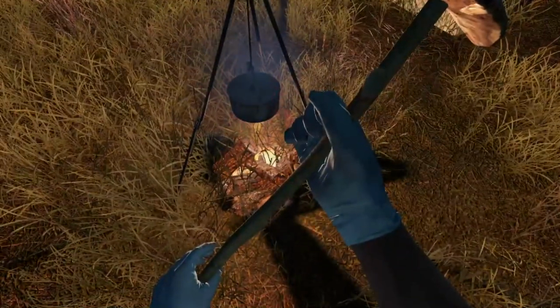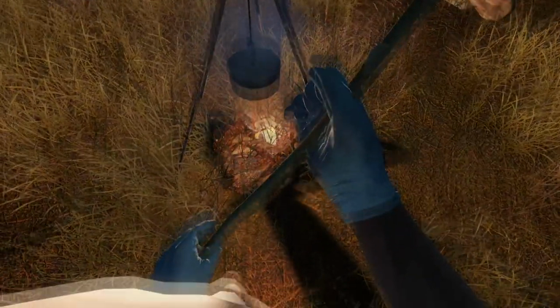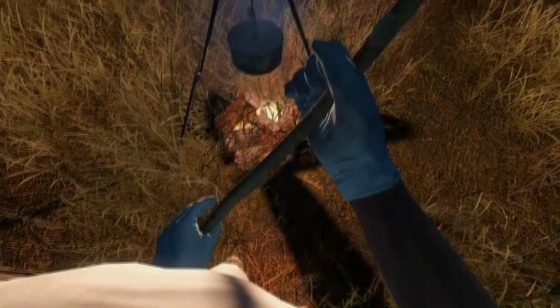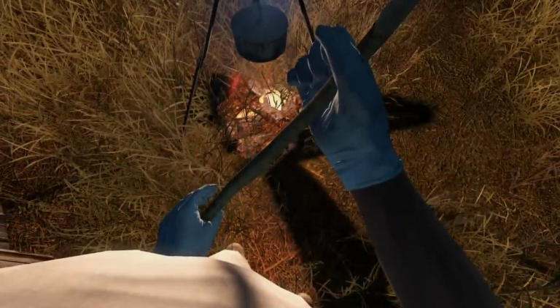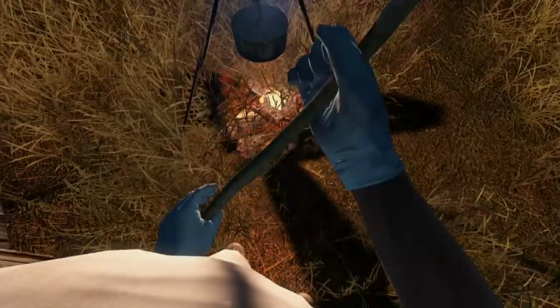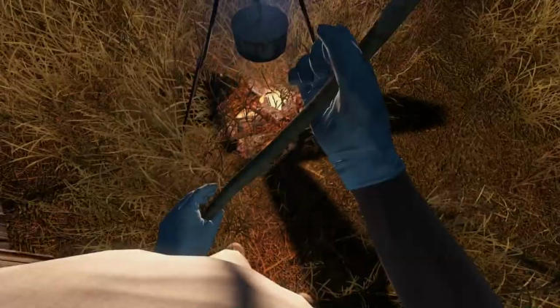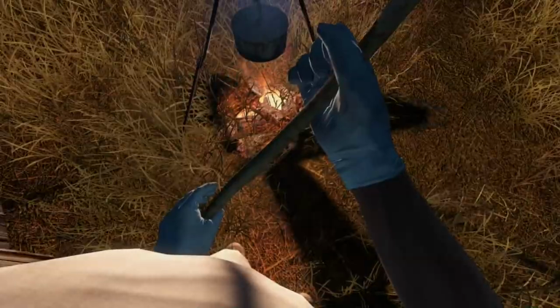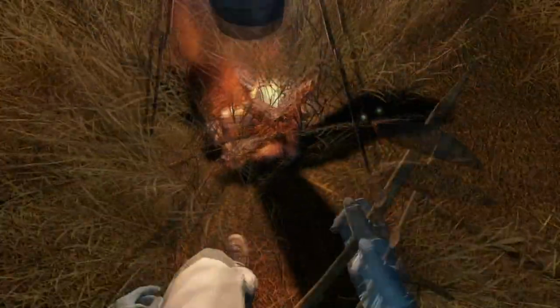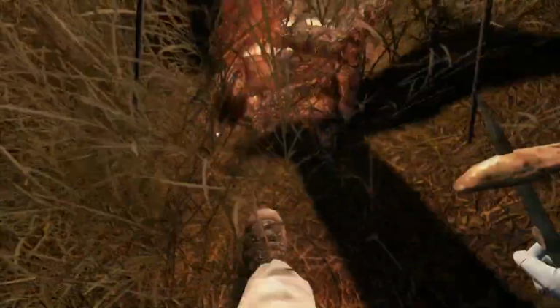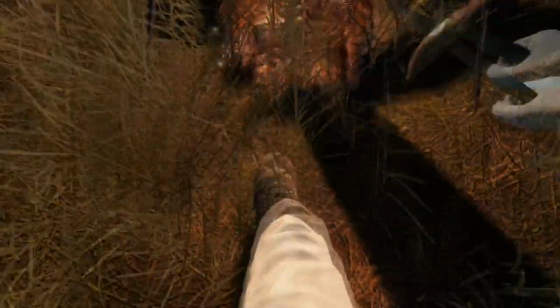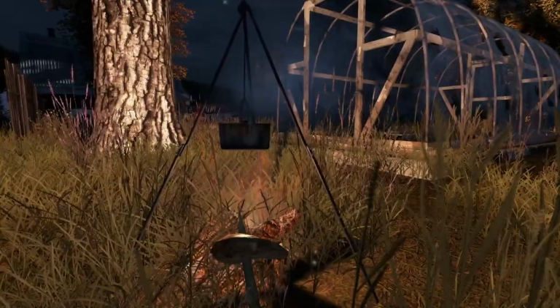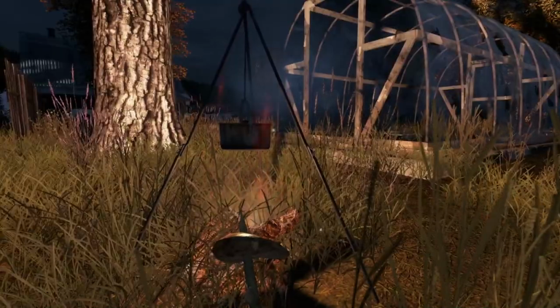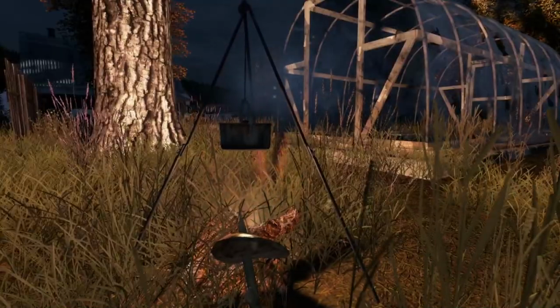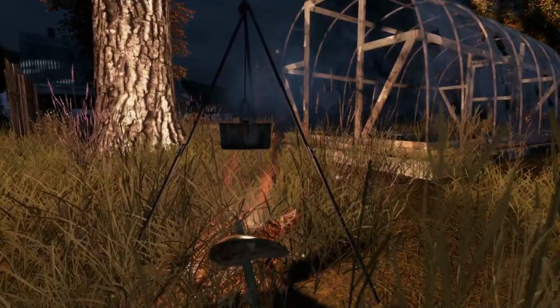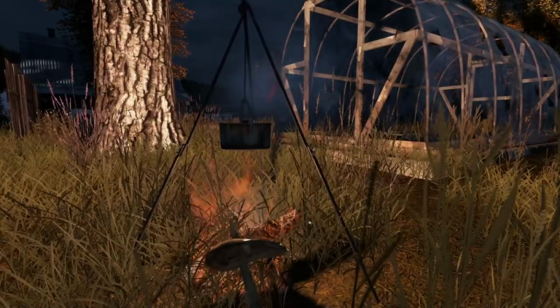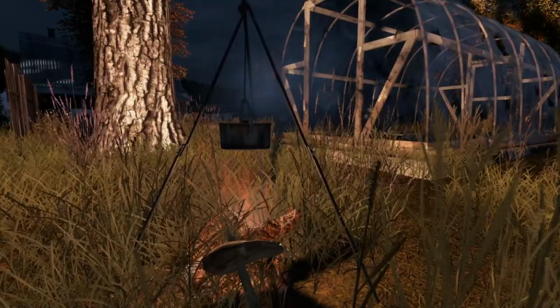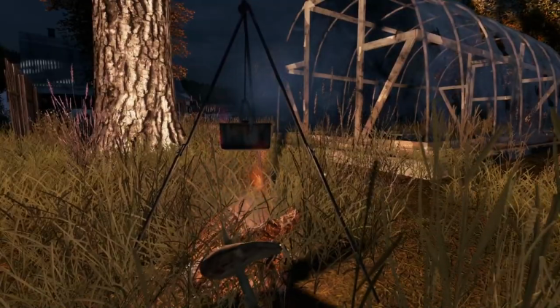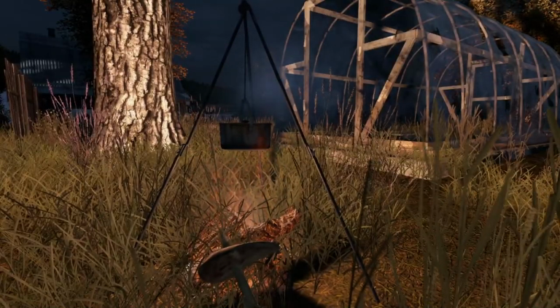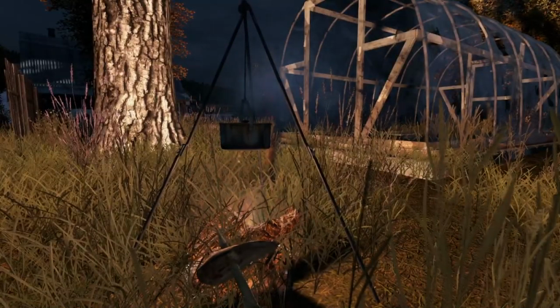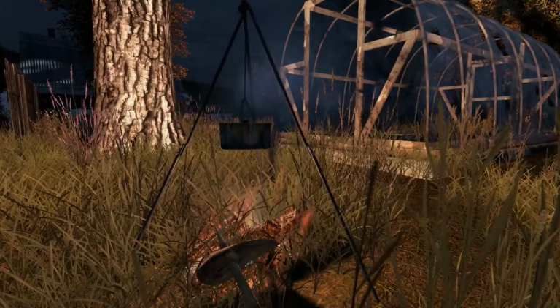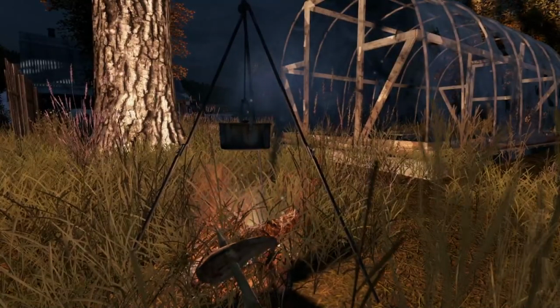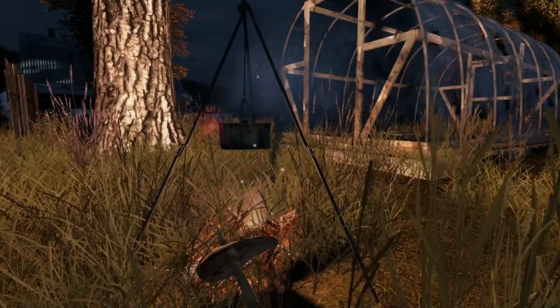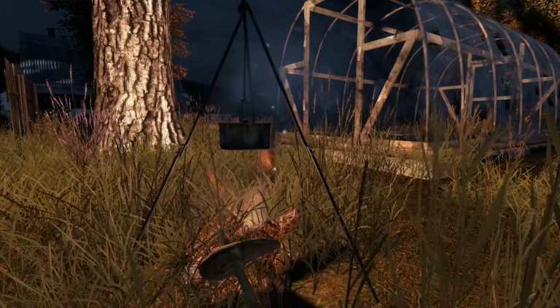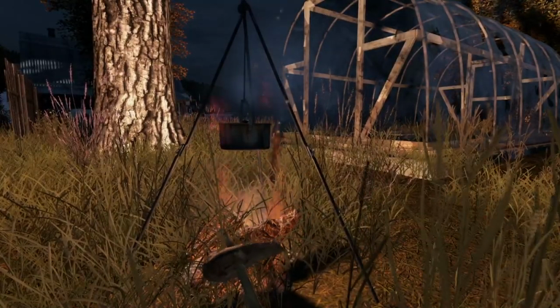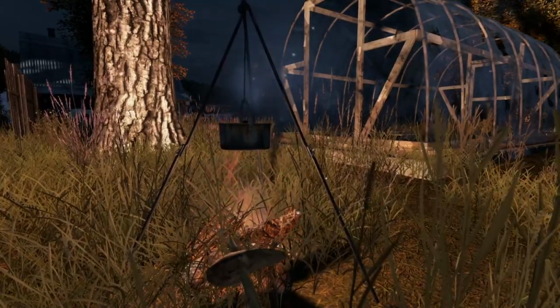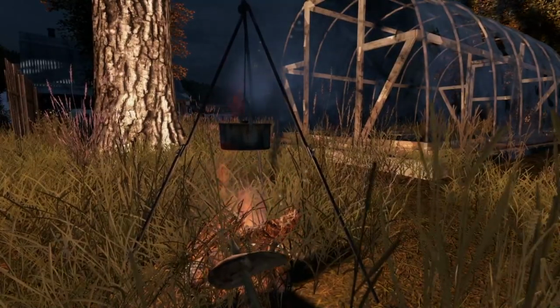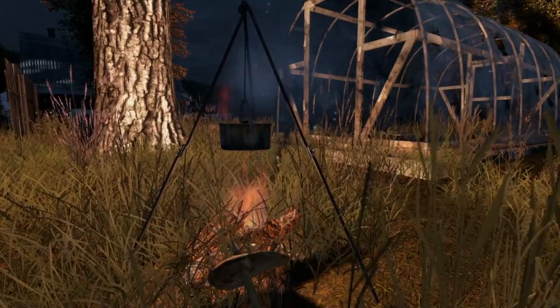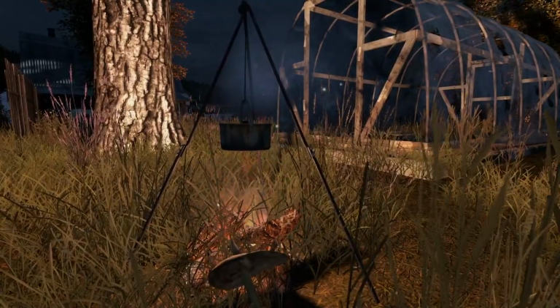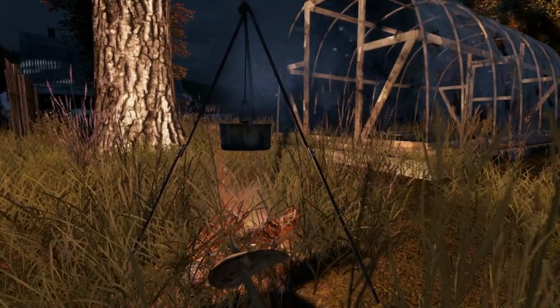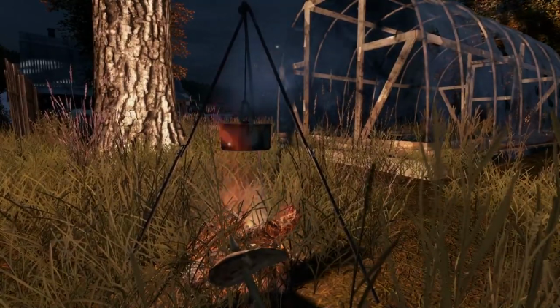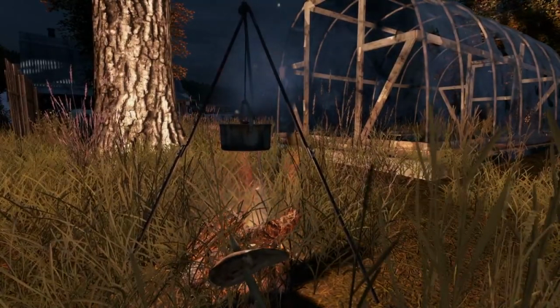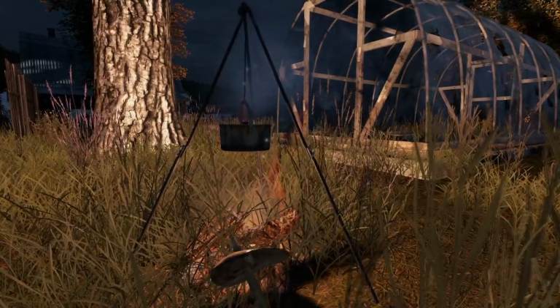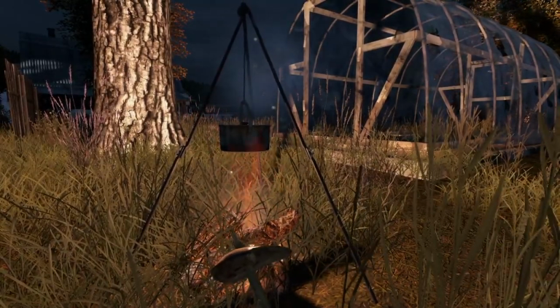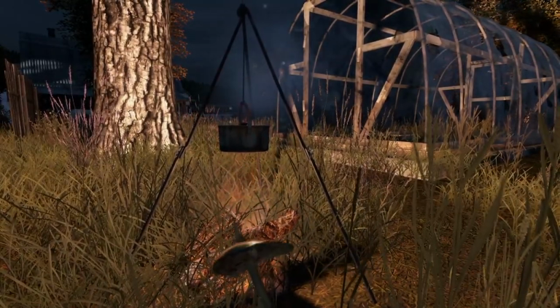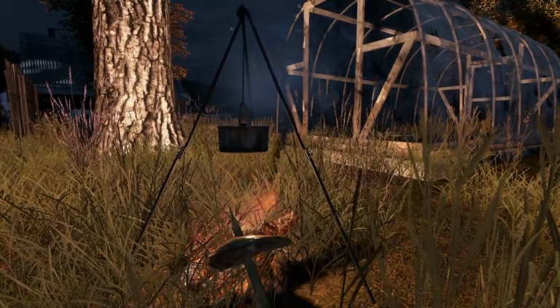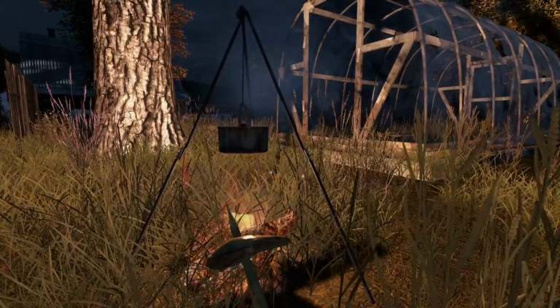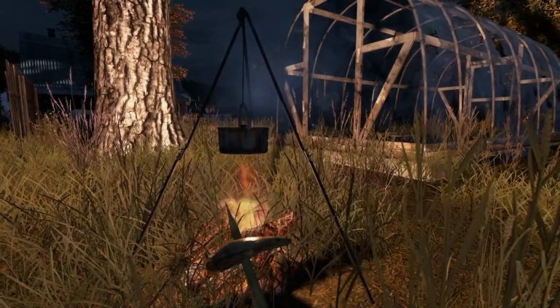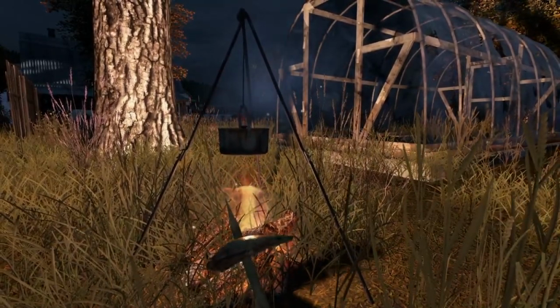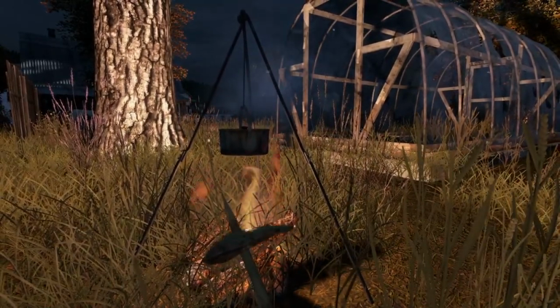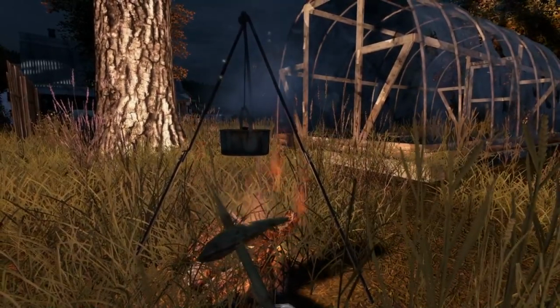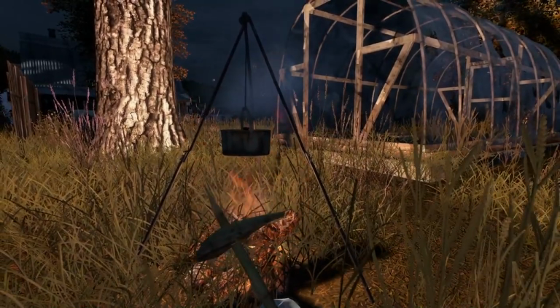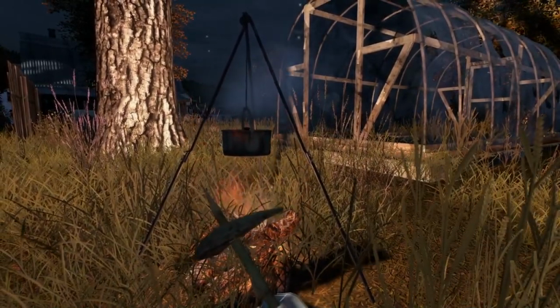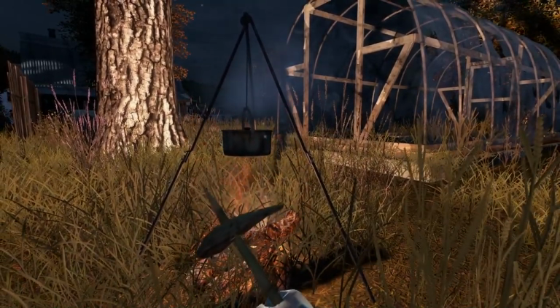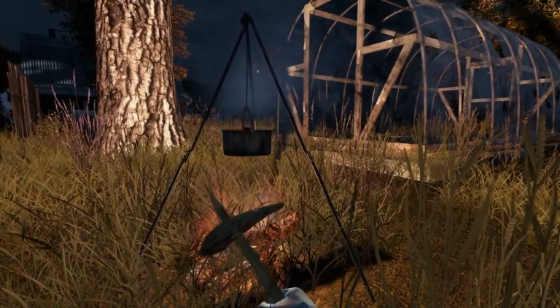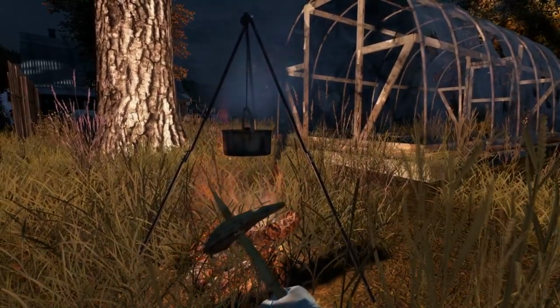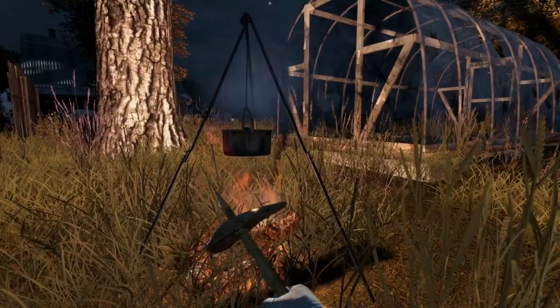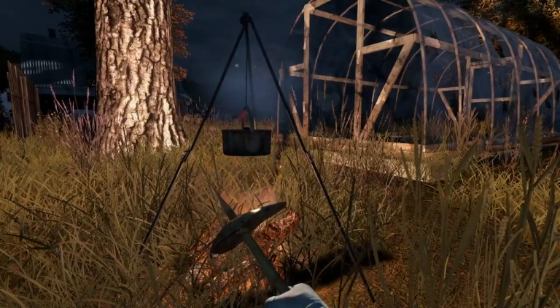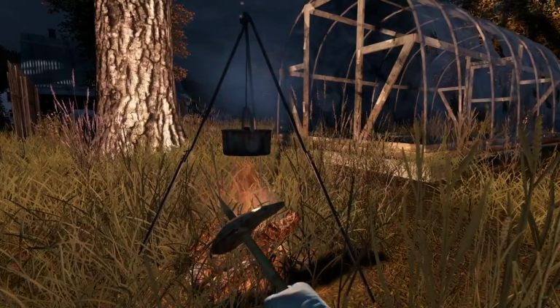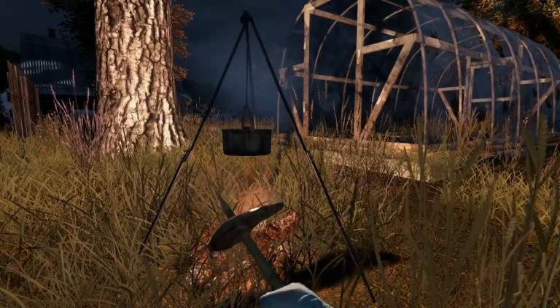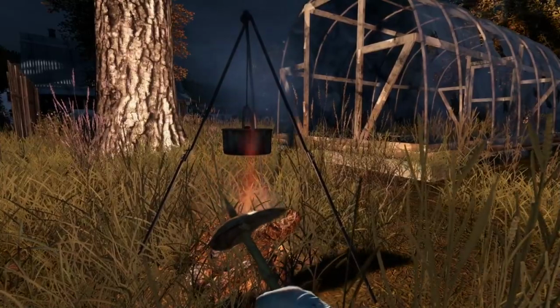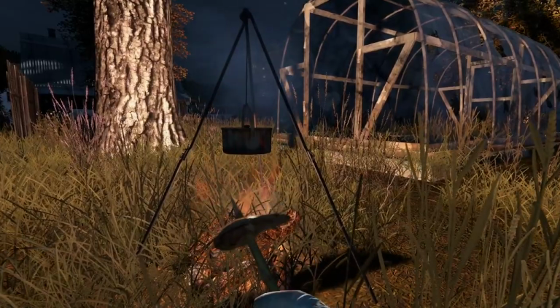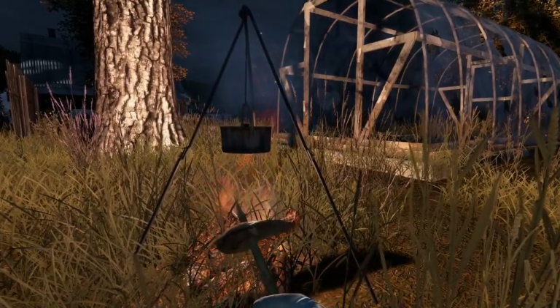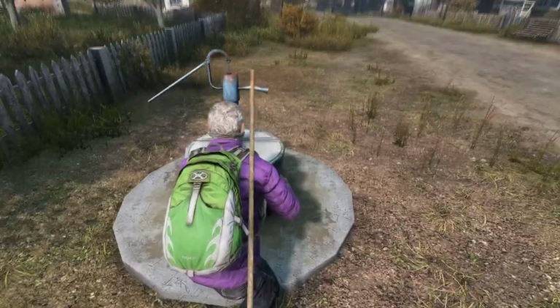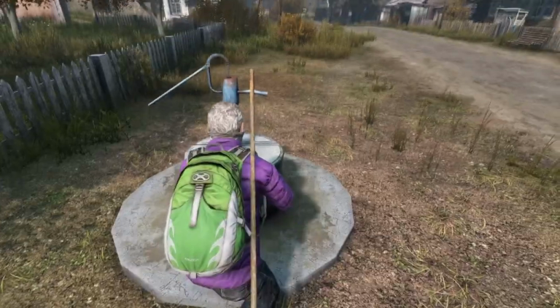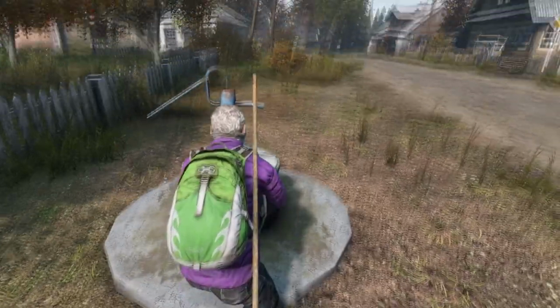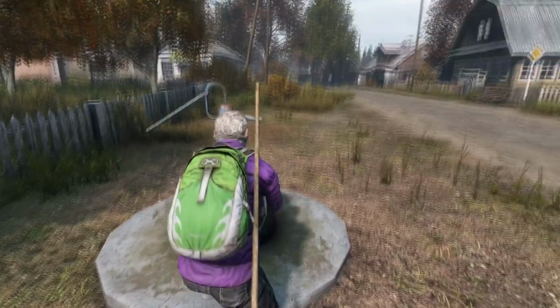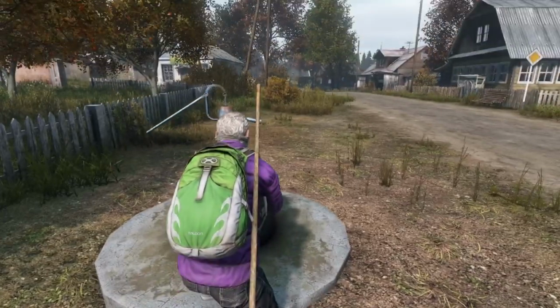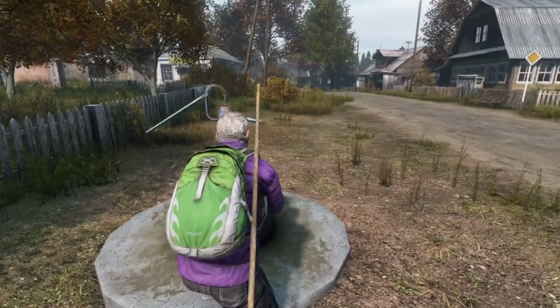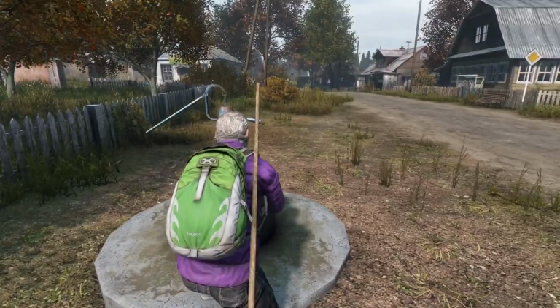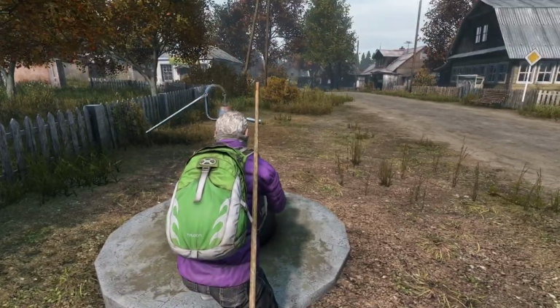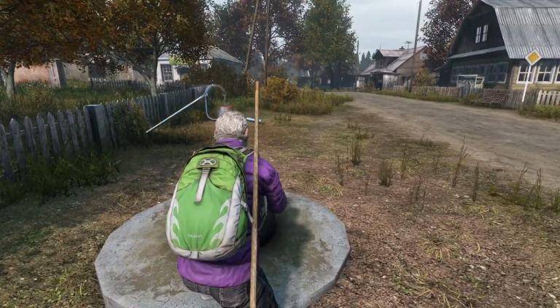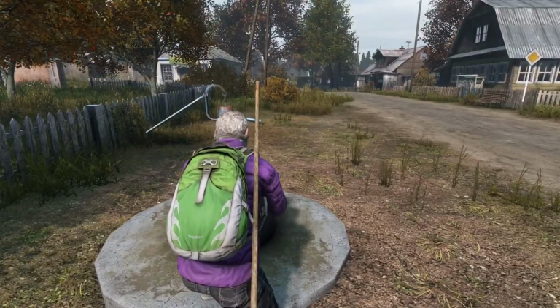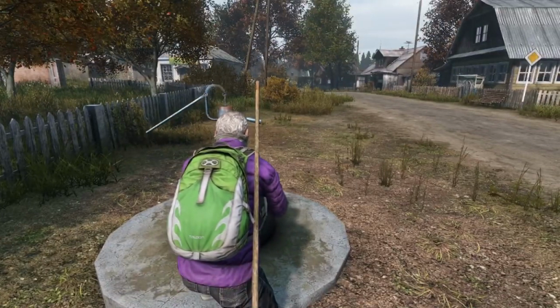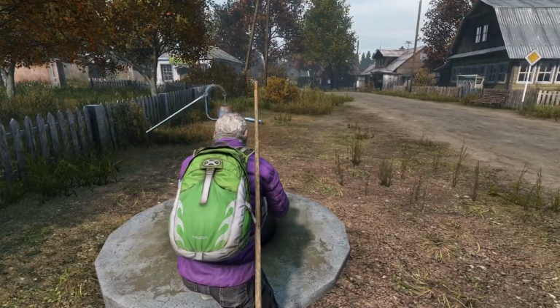The cooking pot. This thing is a monster, and a must-have for survival. Attach a gas canister and a stove, fill it with water, and you can't lose.